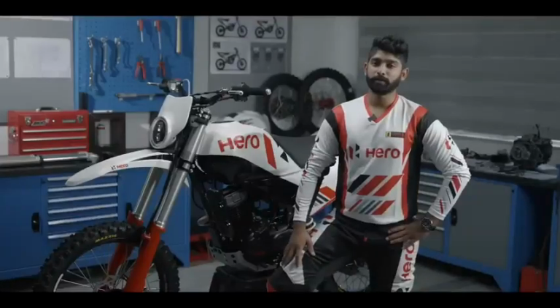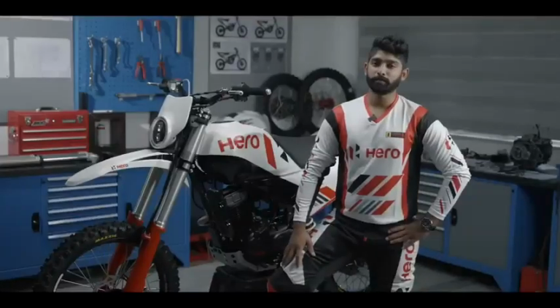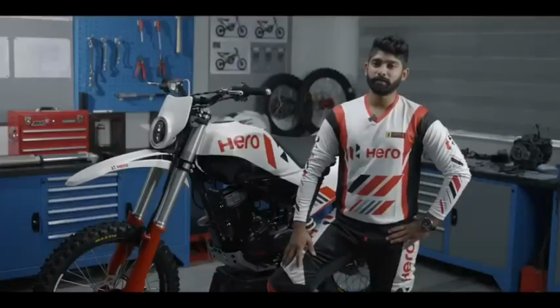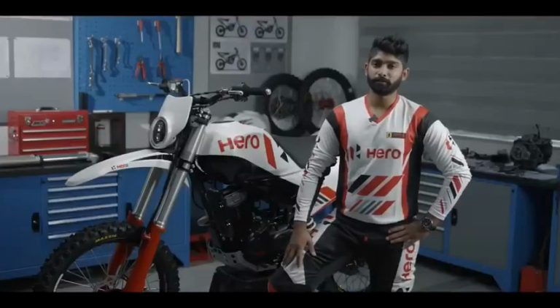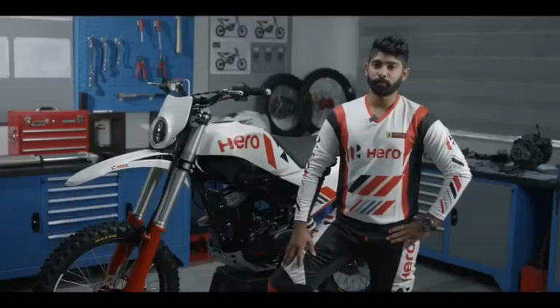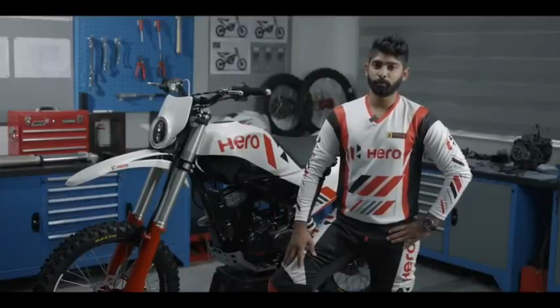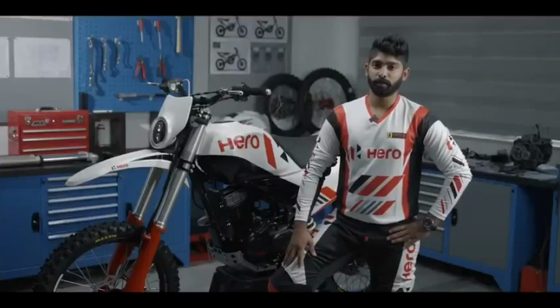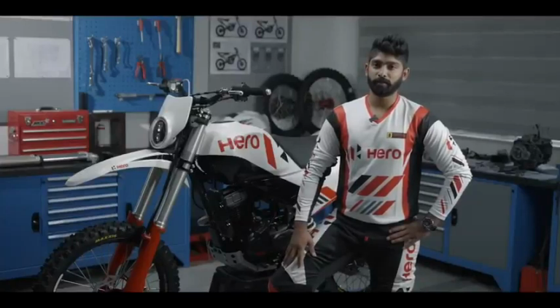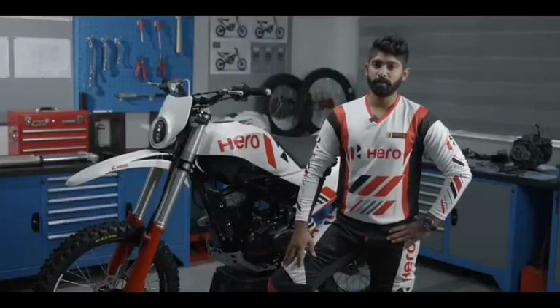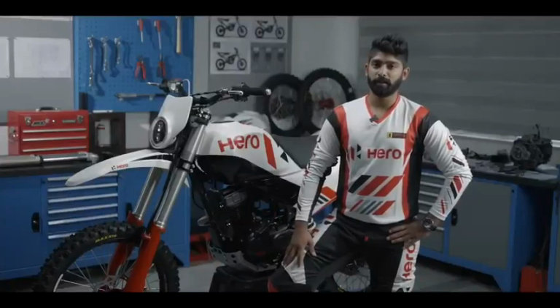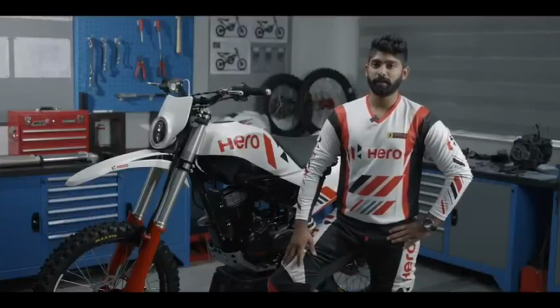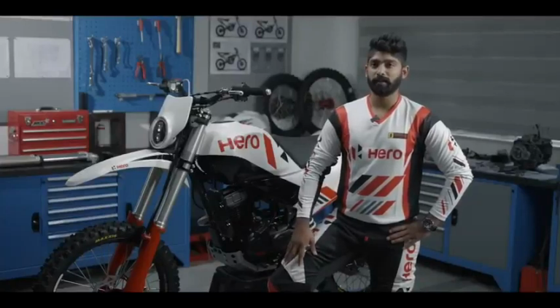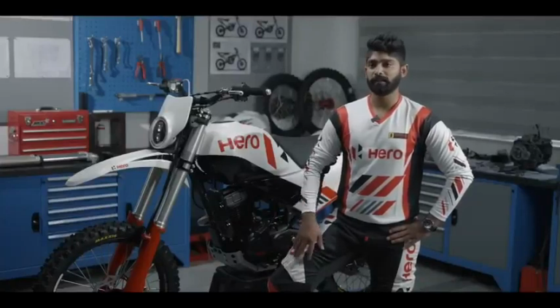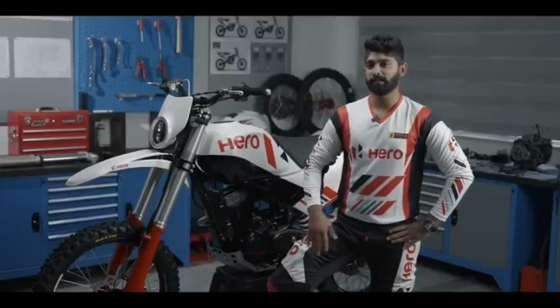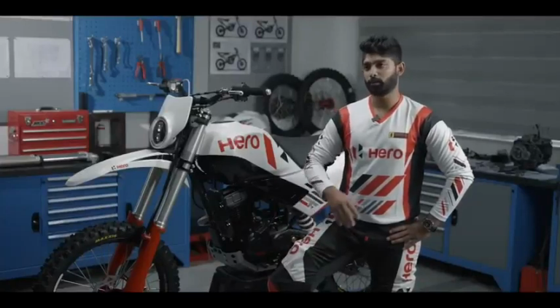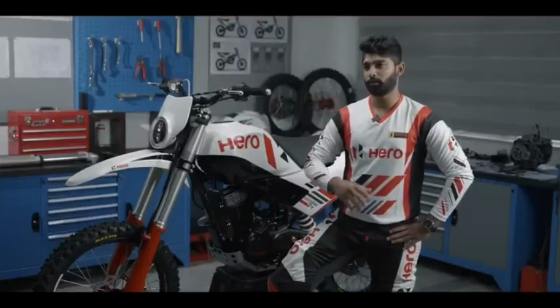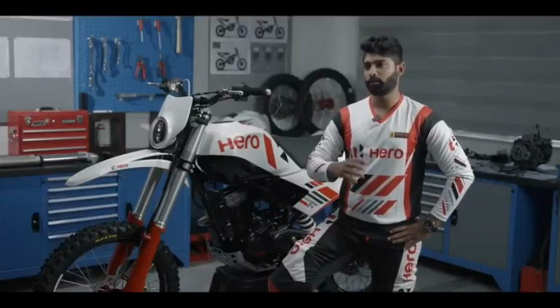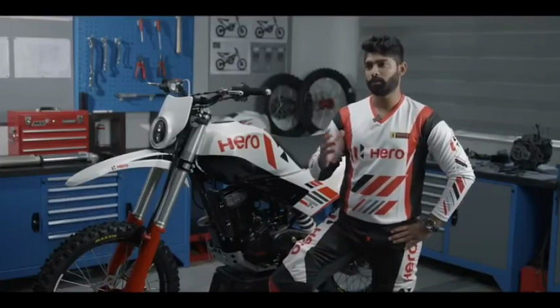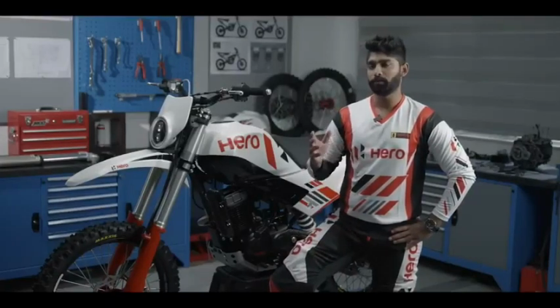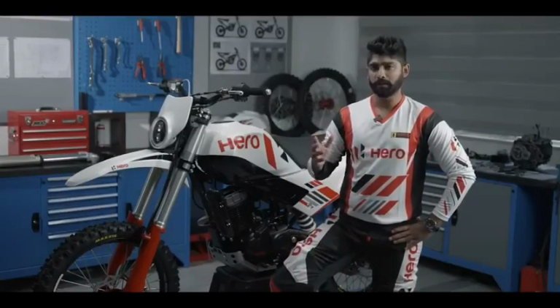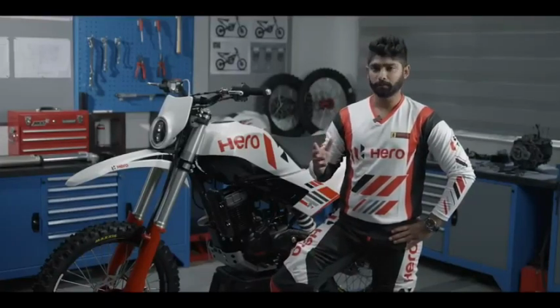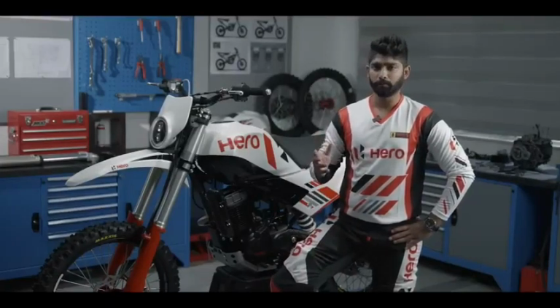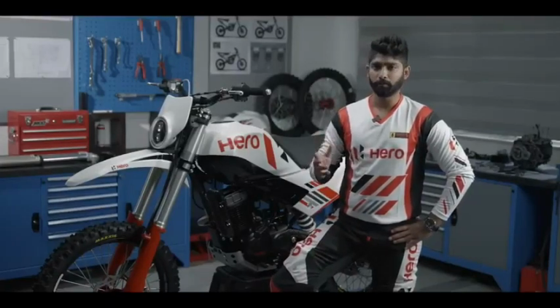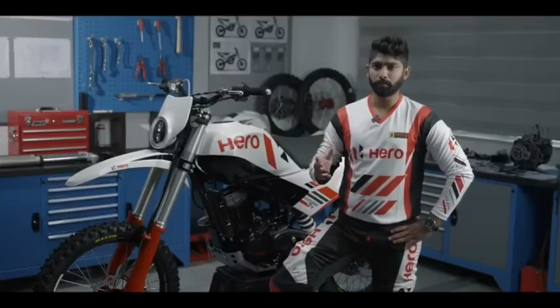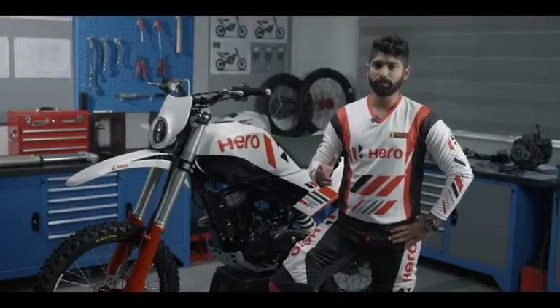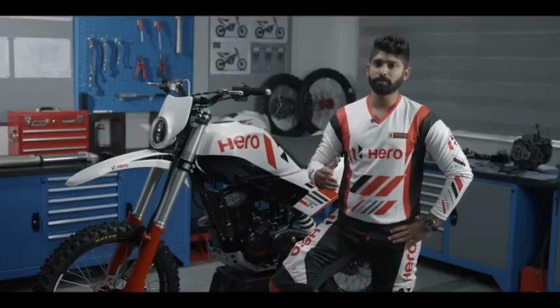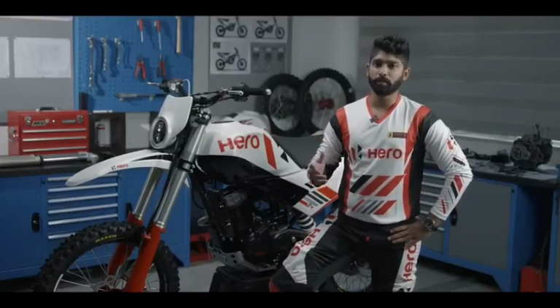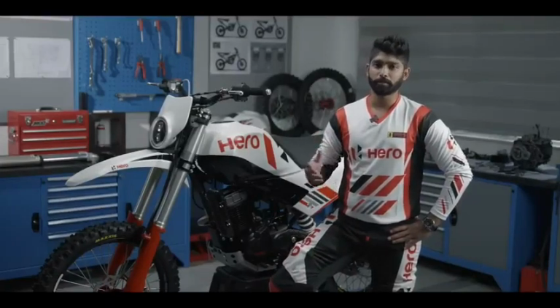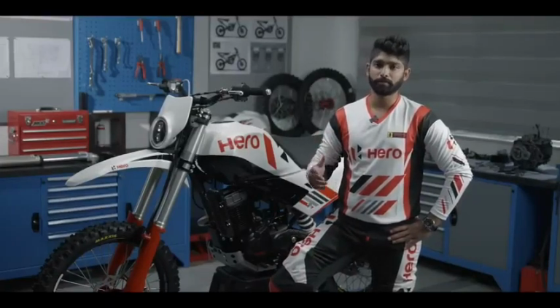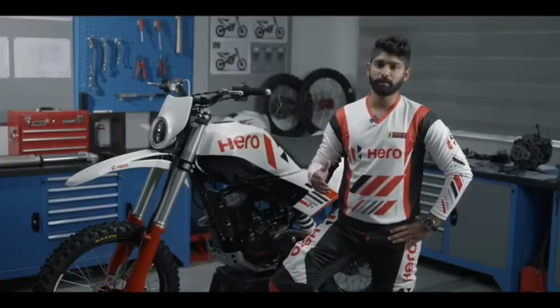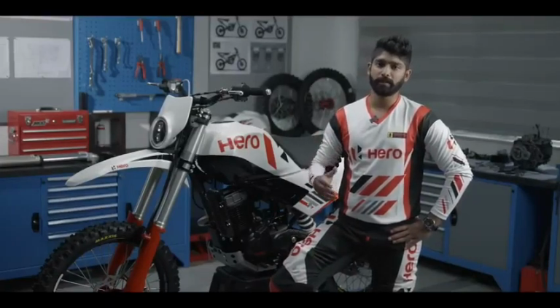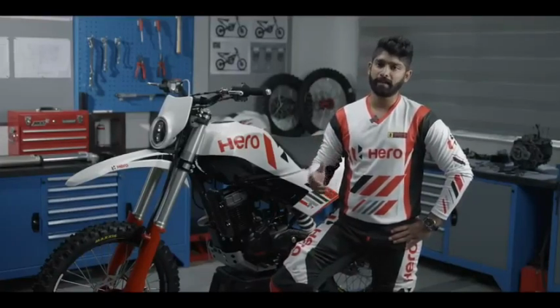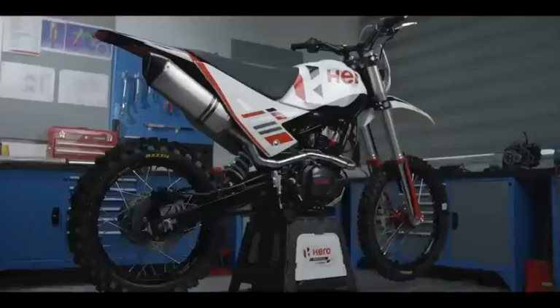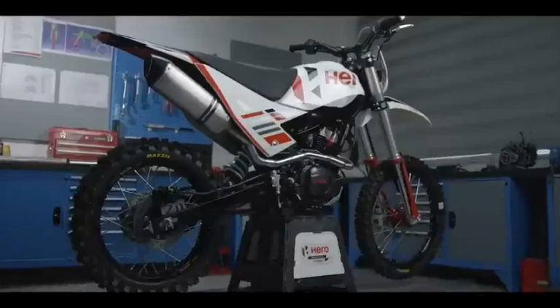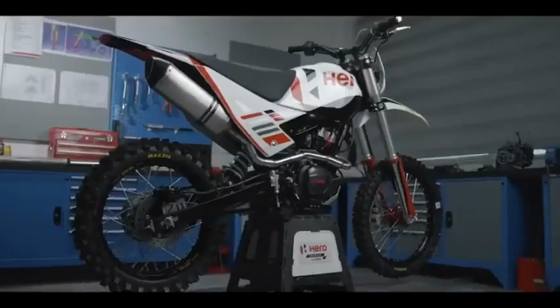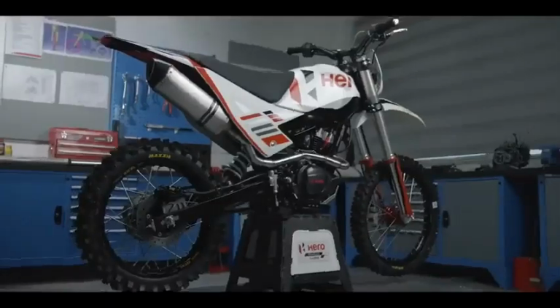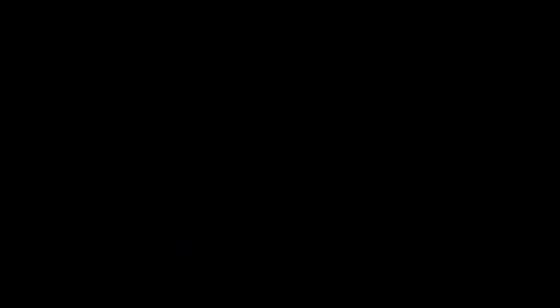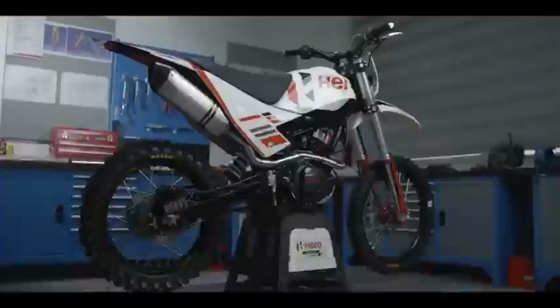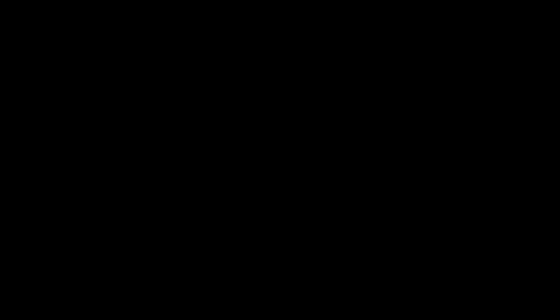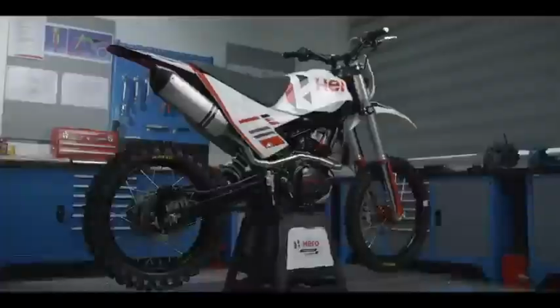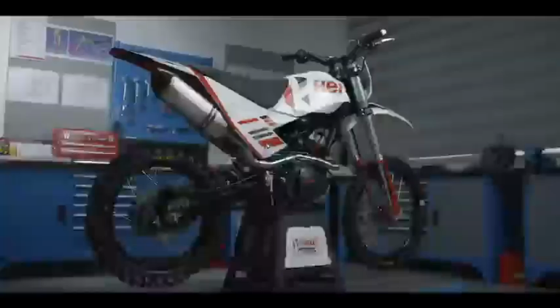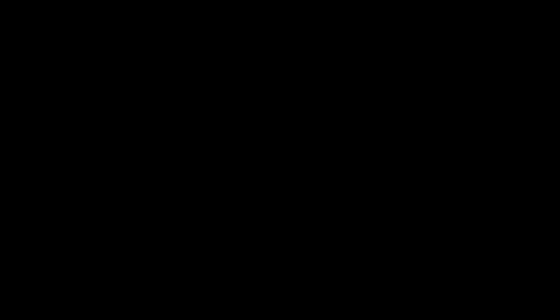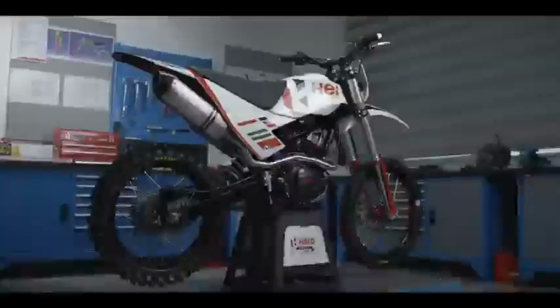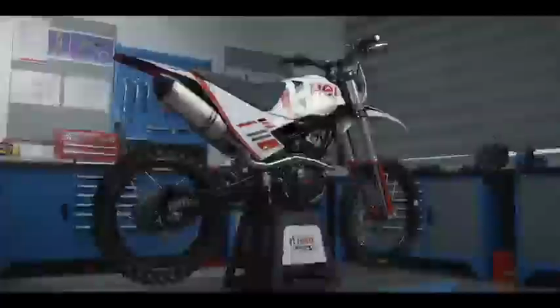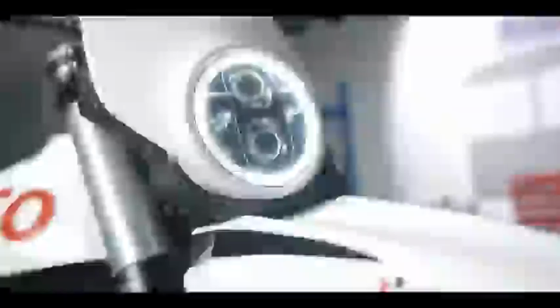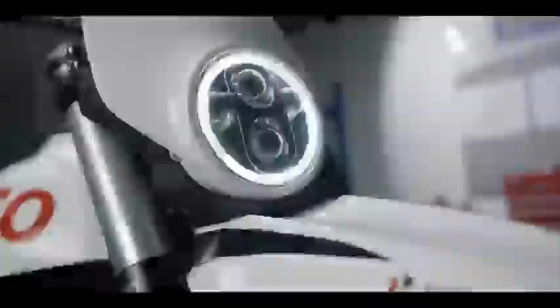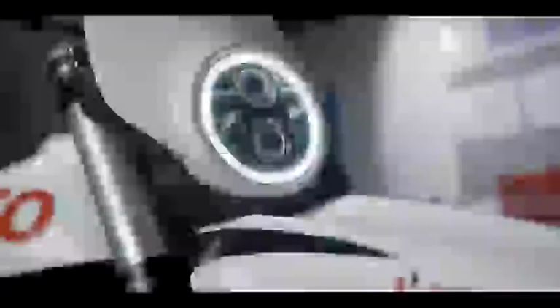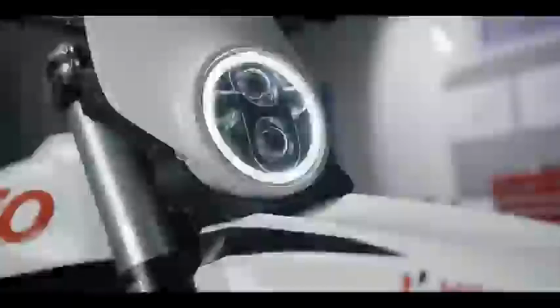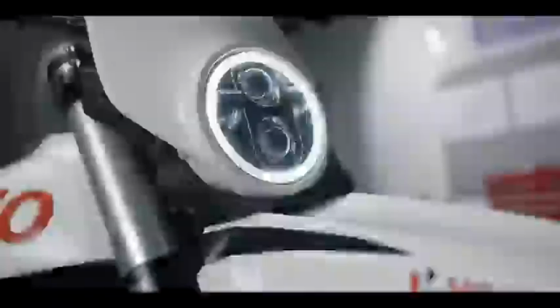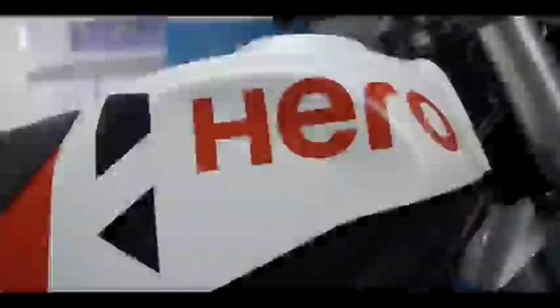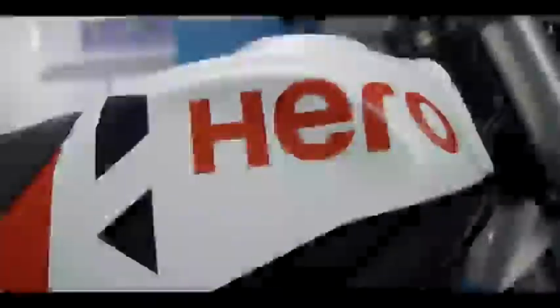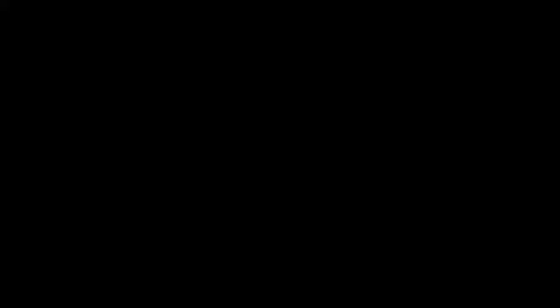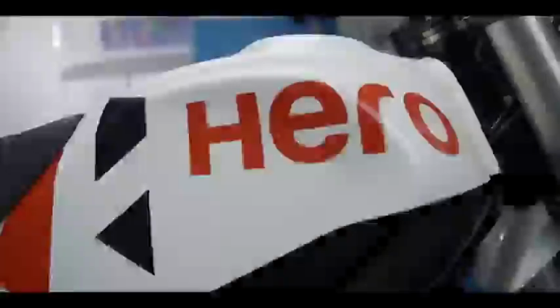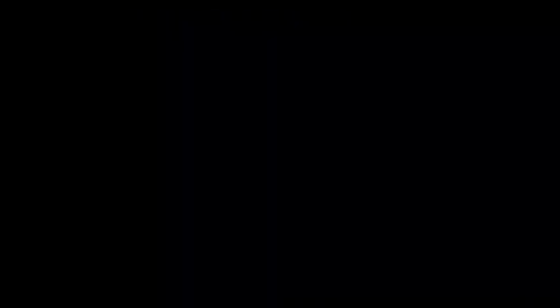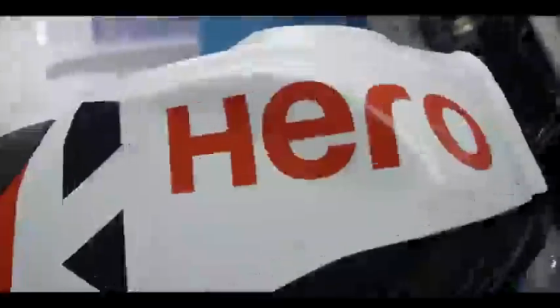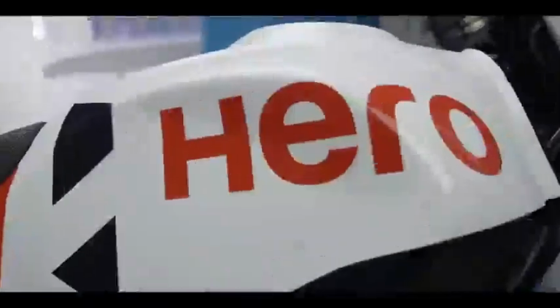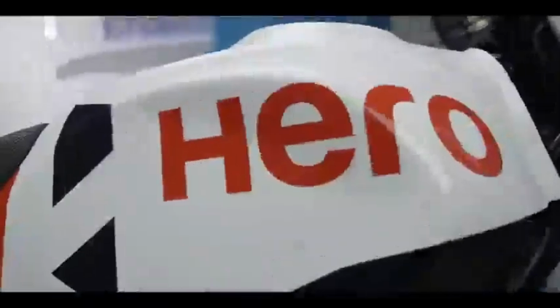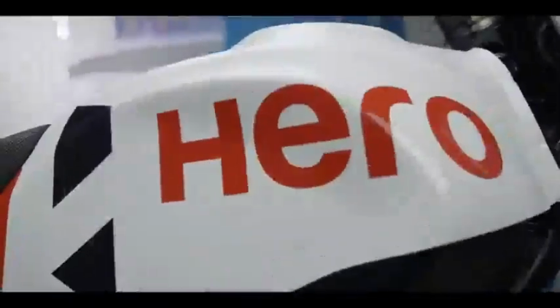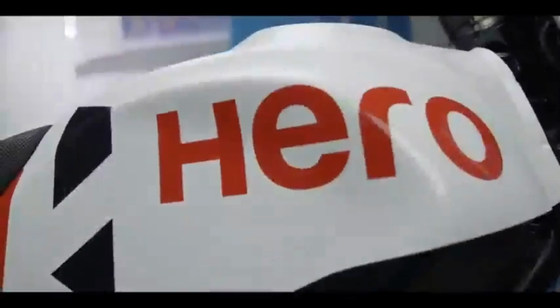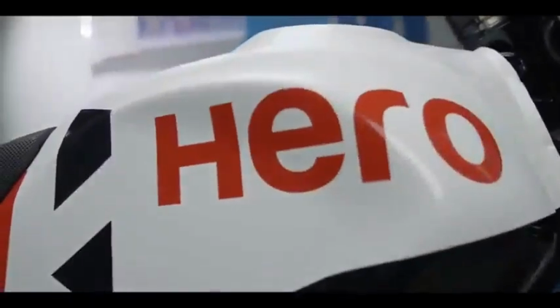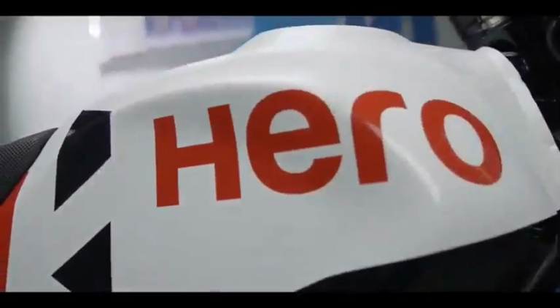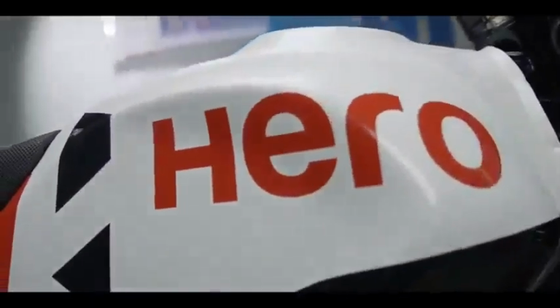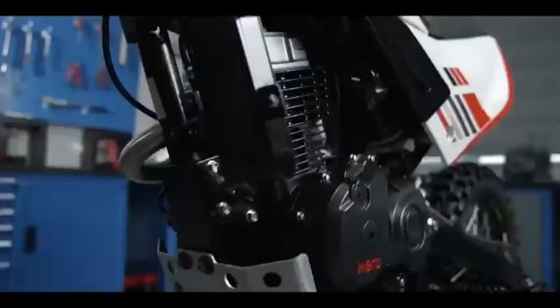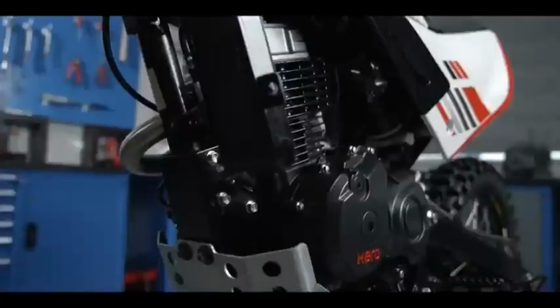The new X-Pulse 4-valve offers overall better performance, top speed, and acceleration, which makes it more competitive for us on the racetrack.